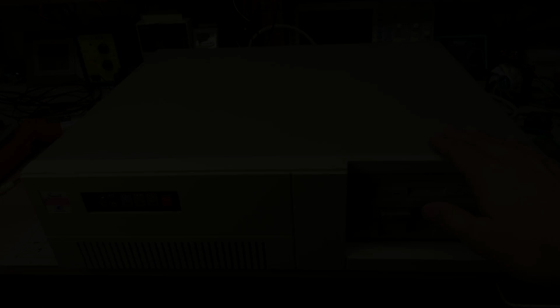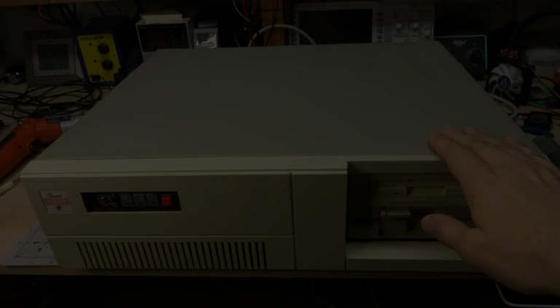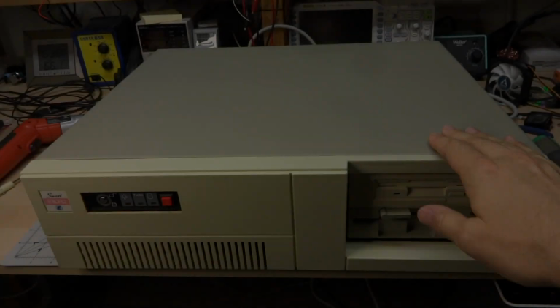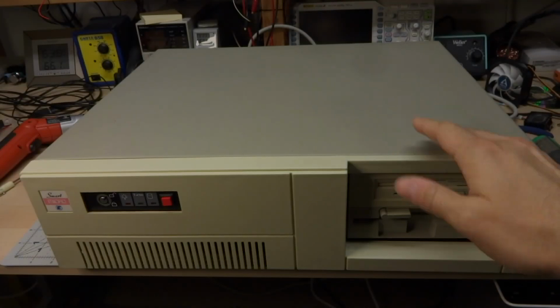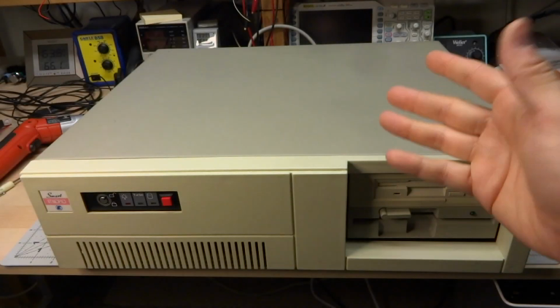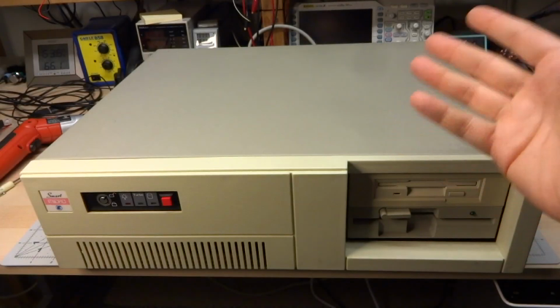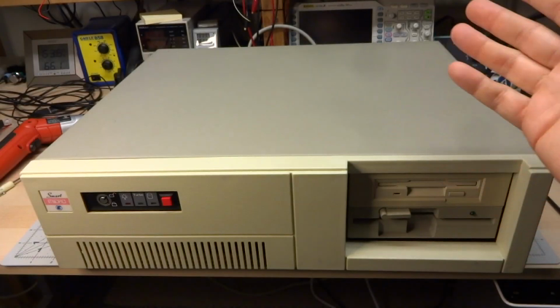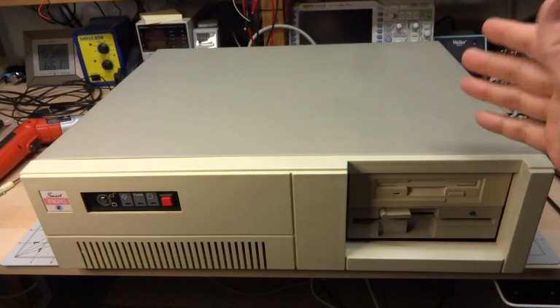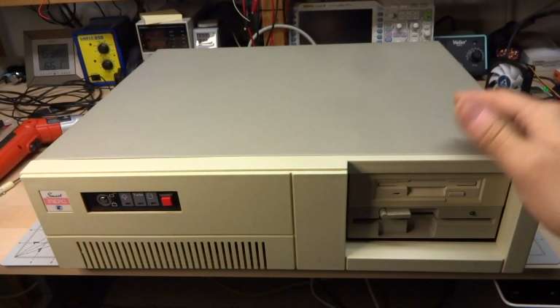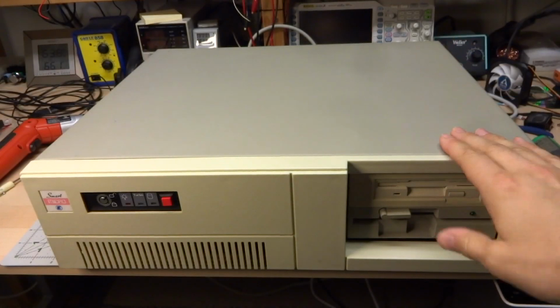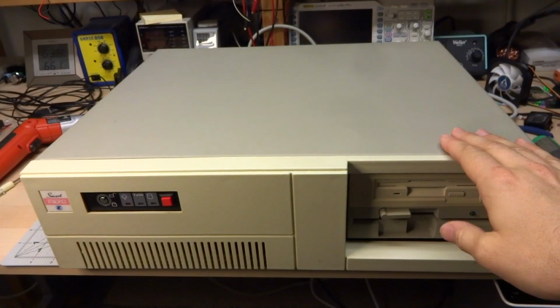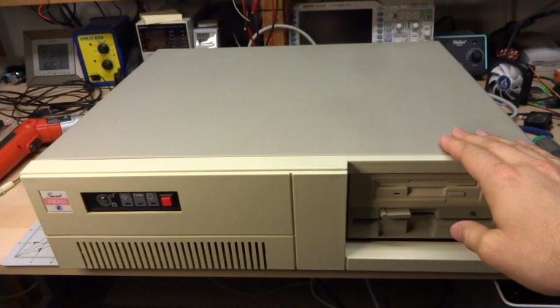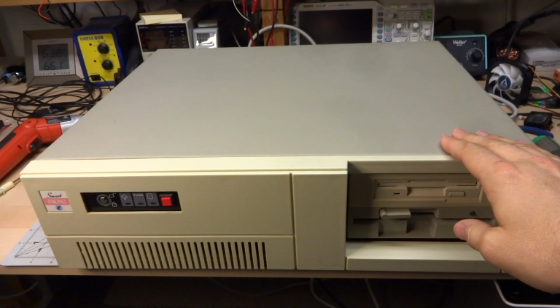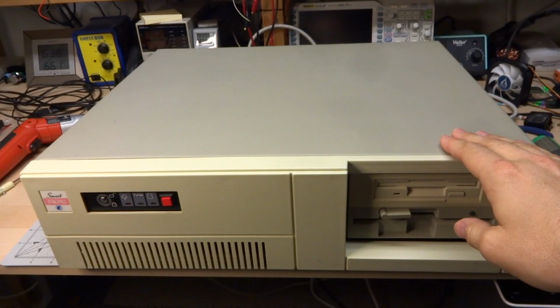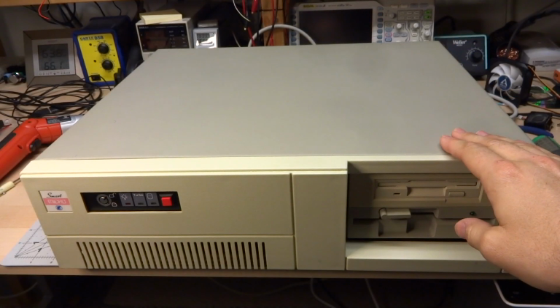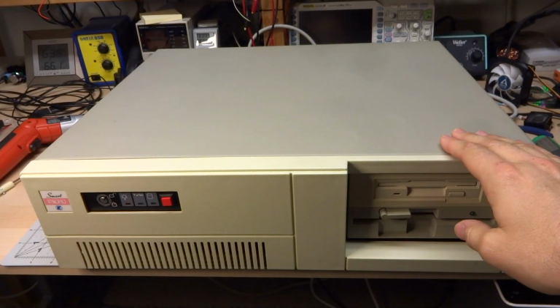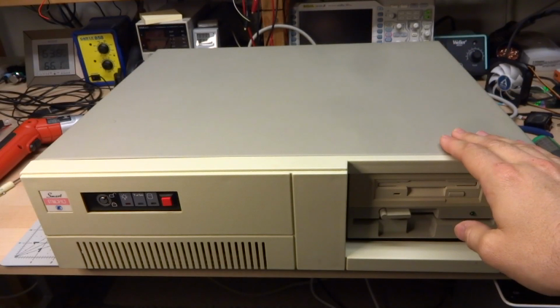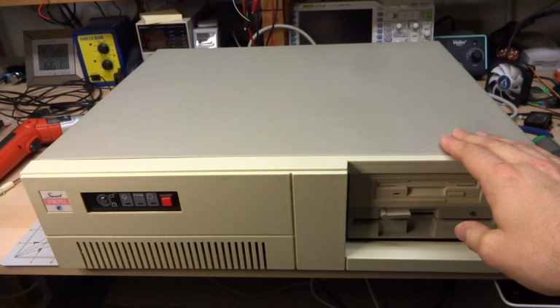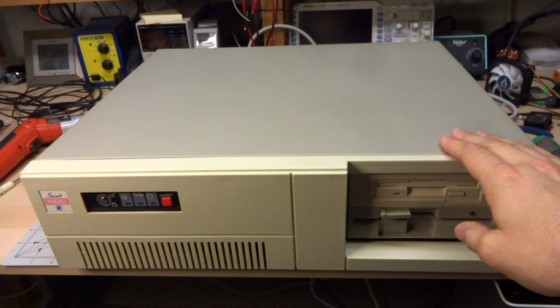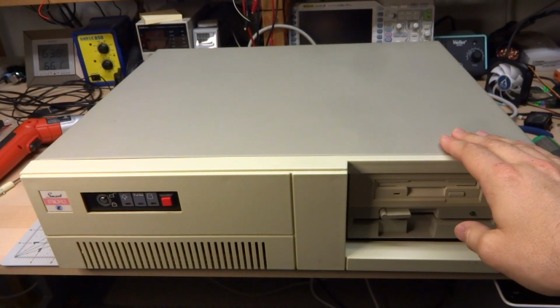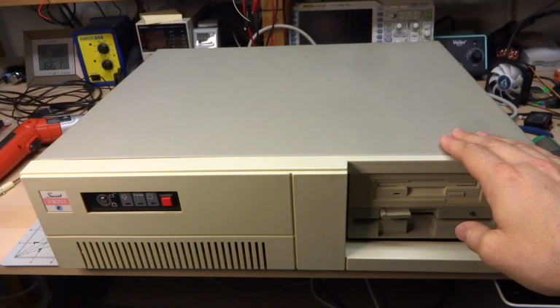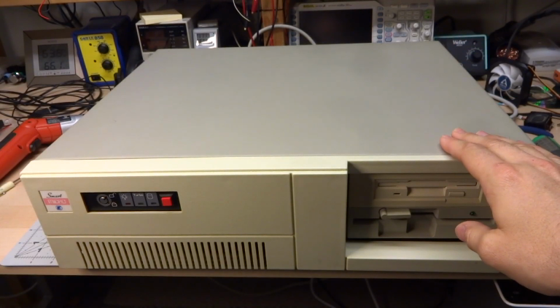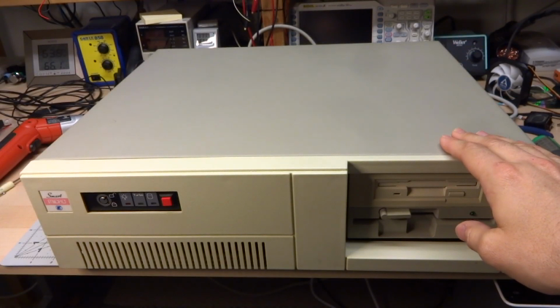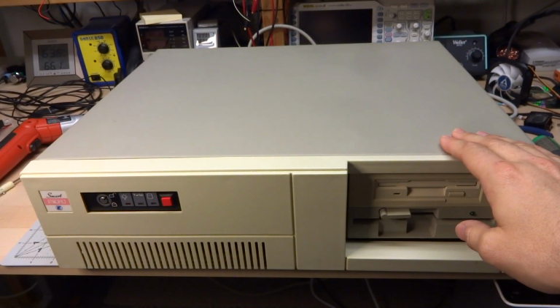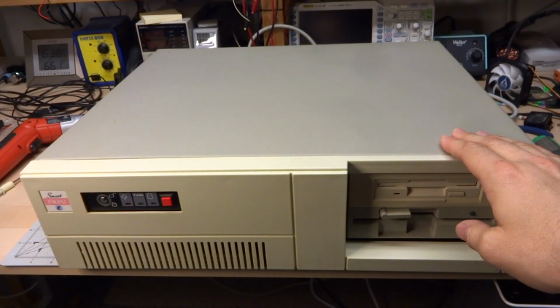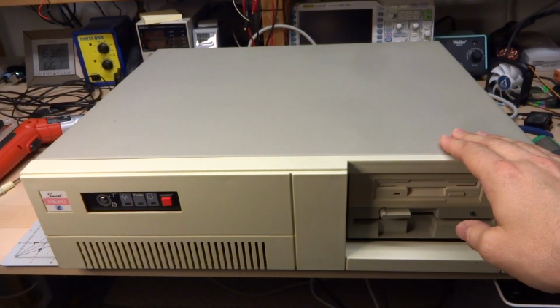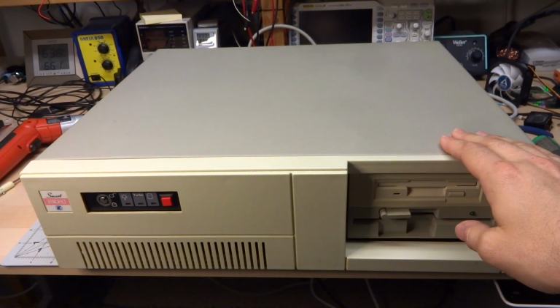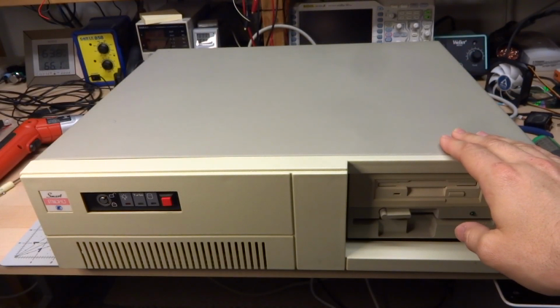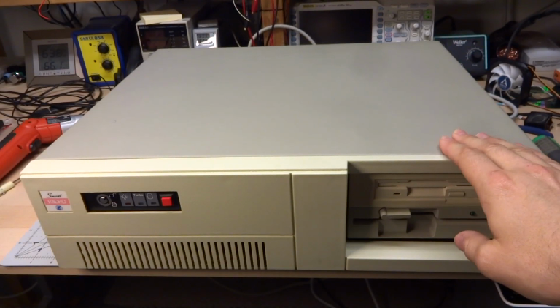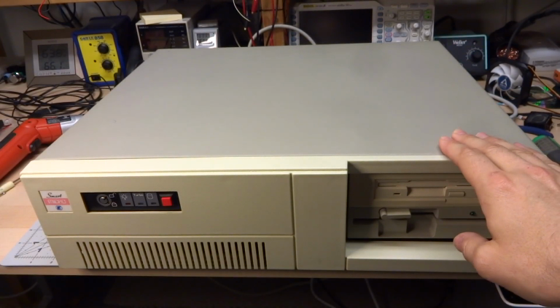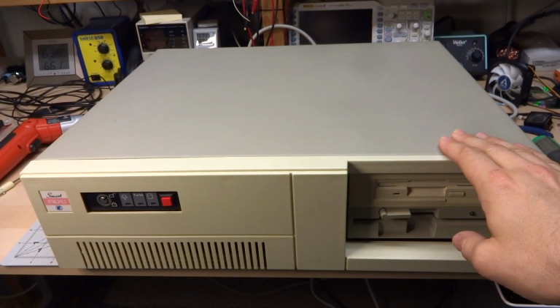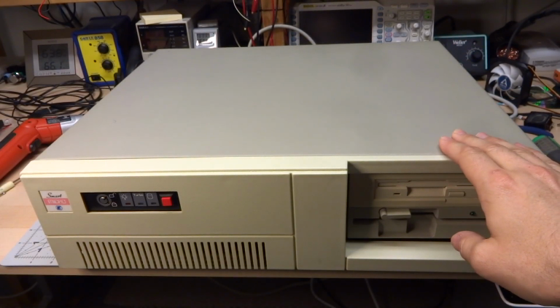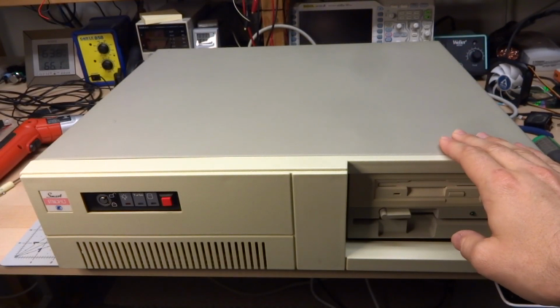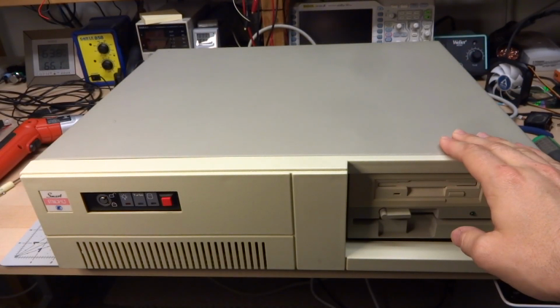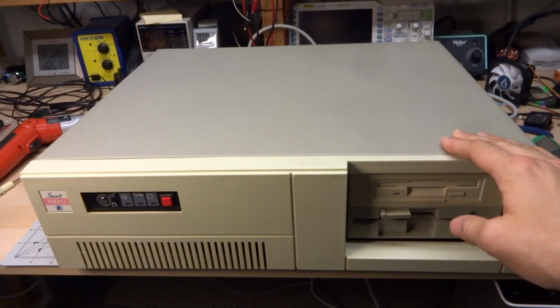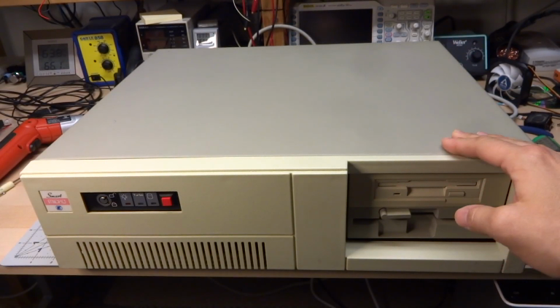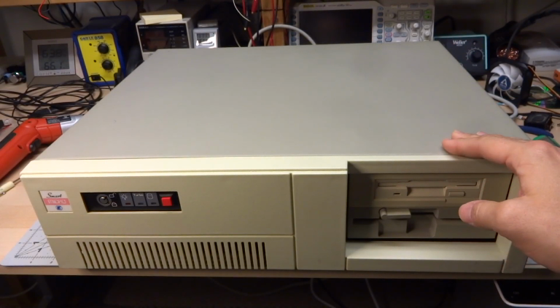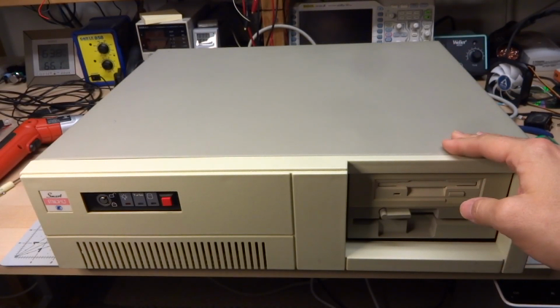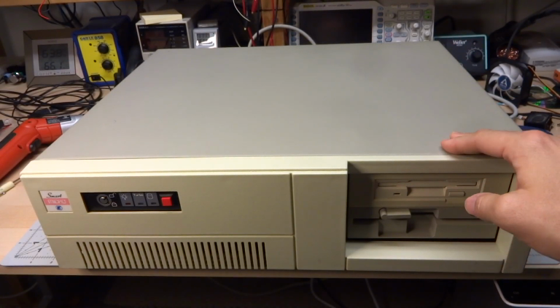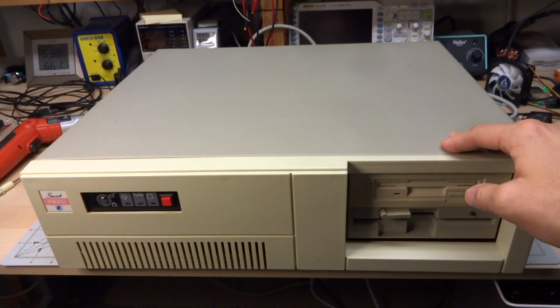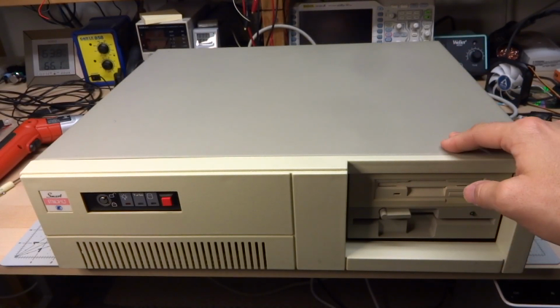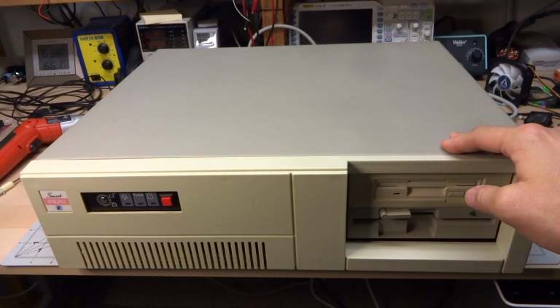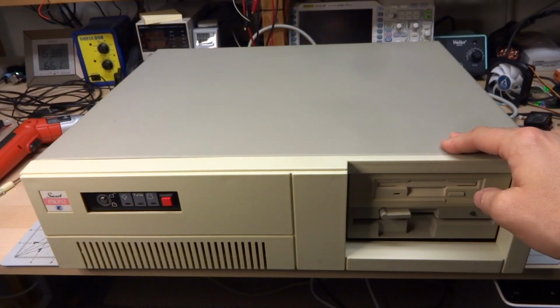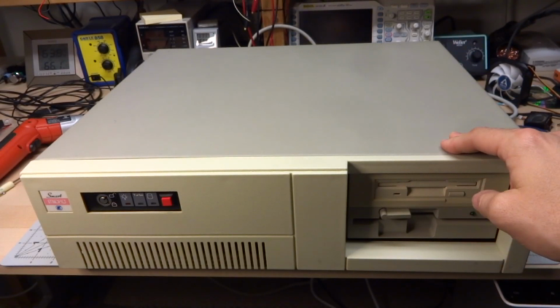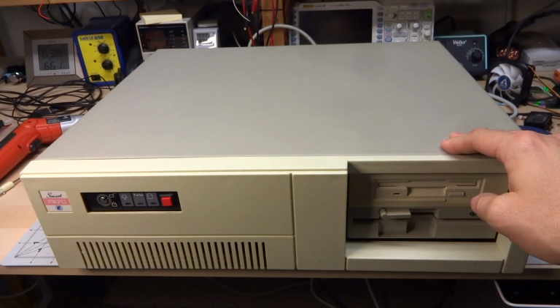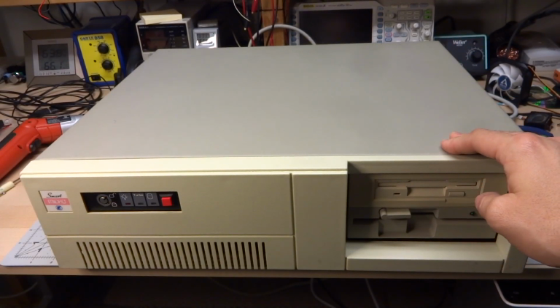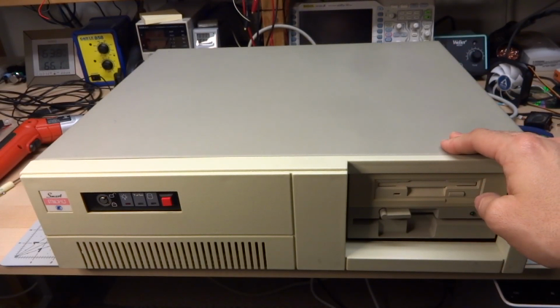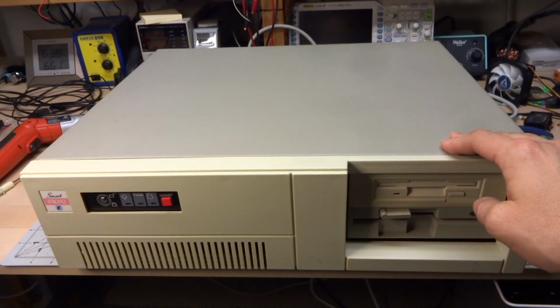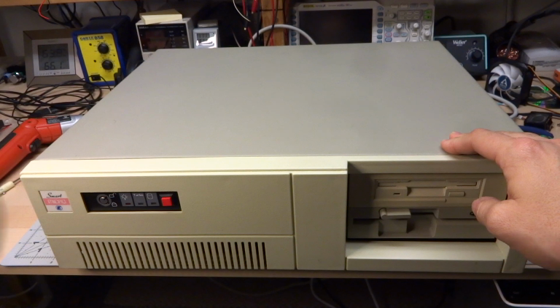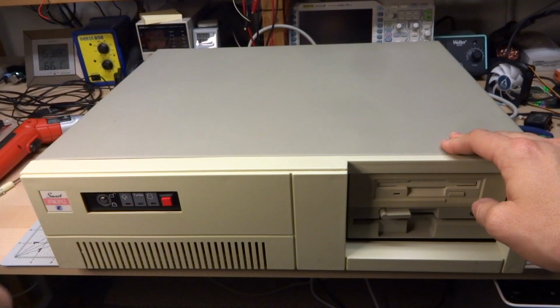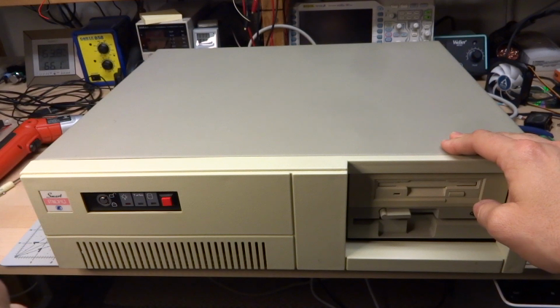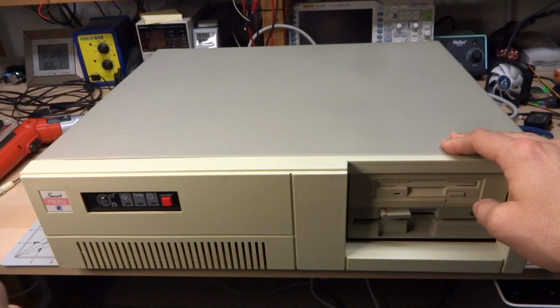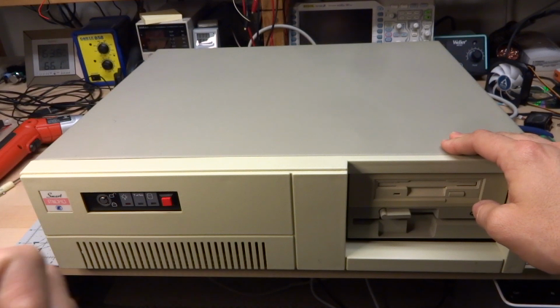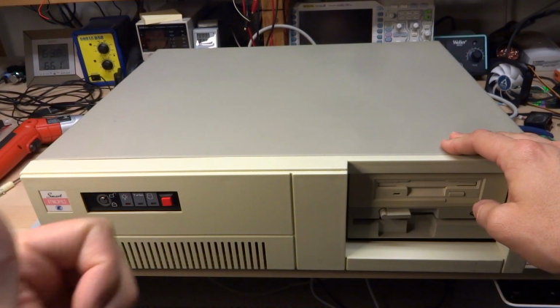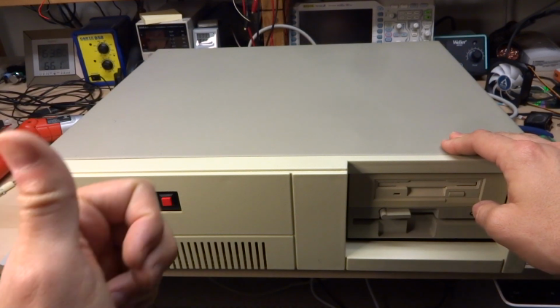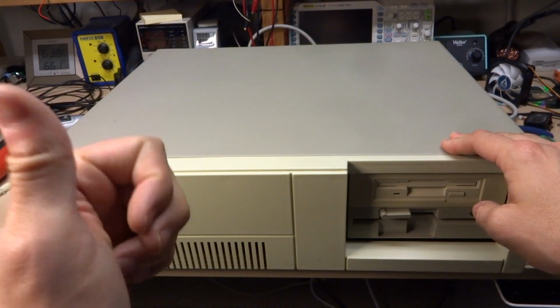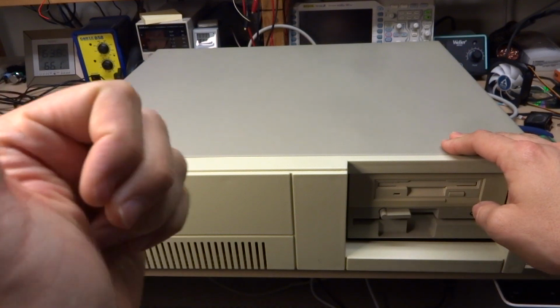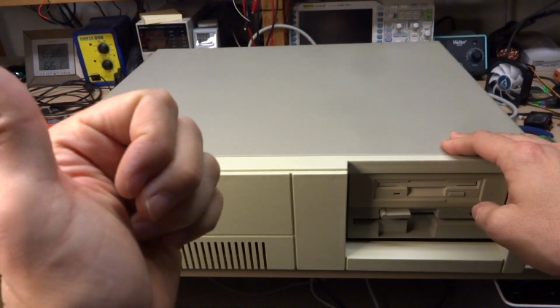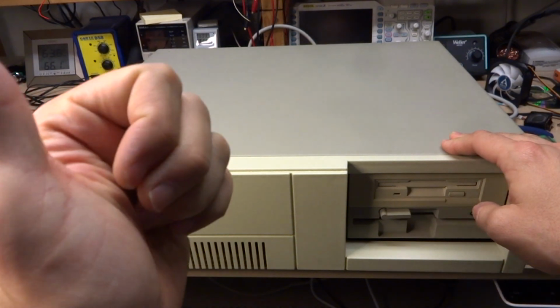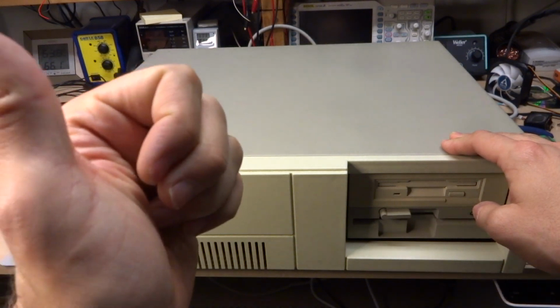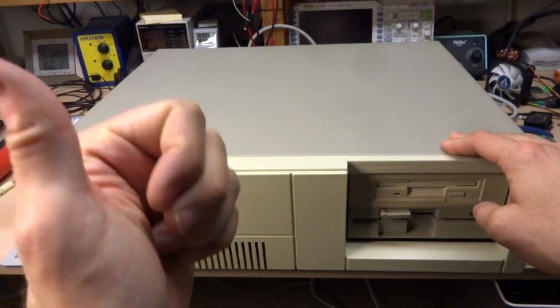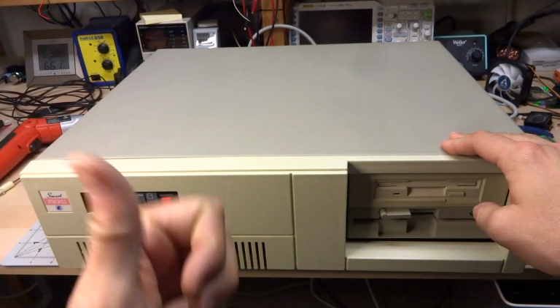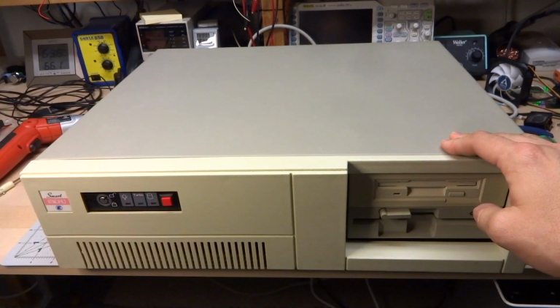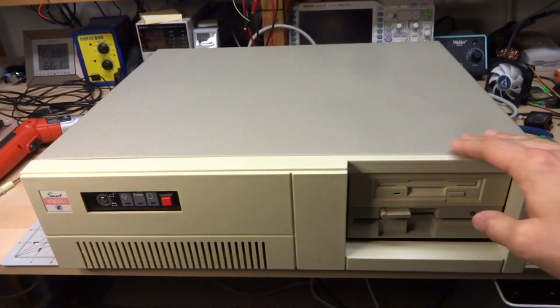Hi there. Now for something a little obscure — let's talk about PC sound cards from back in the 80s.